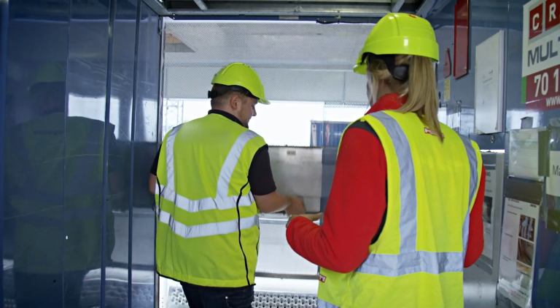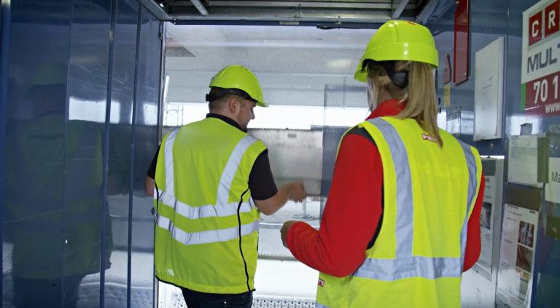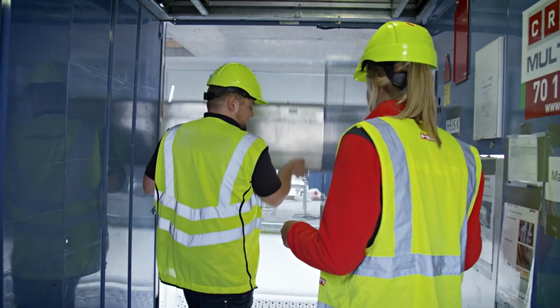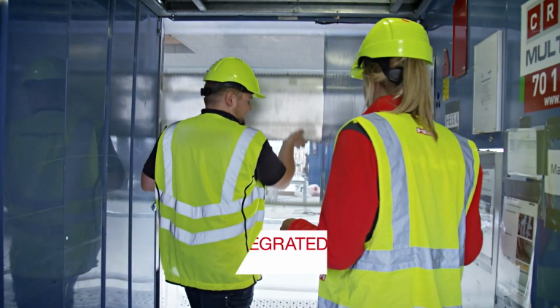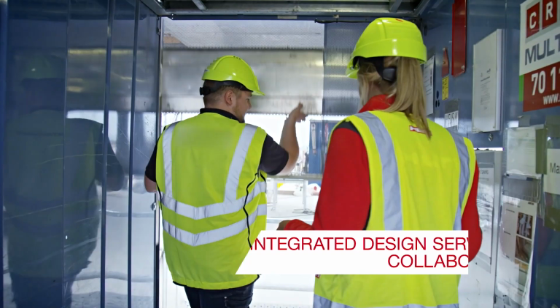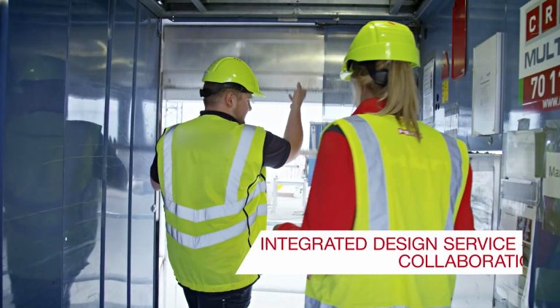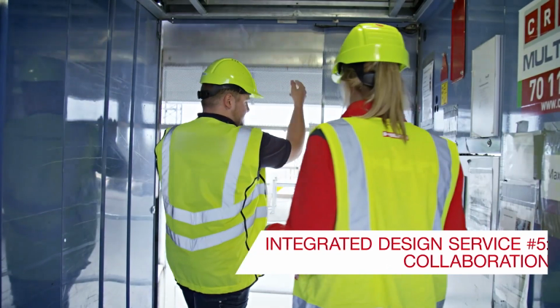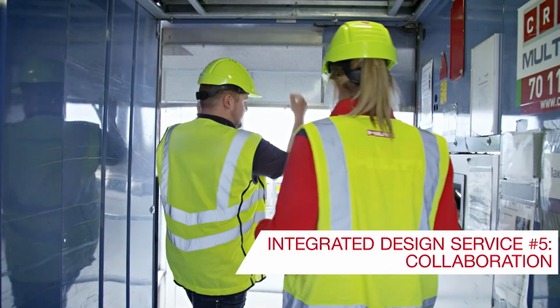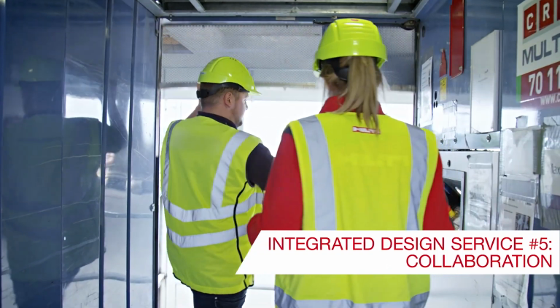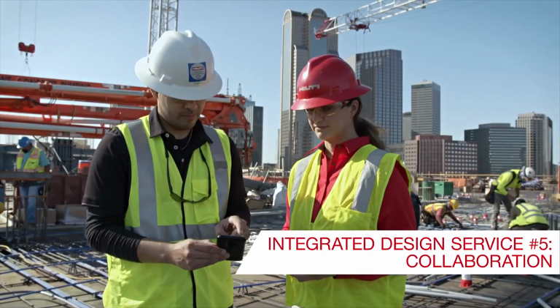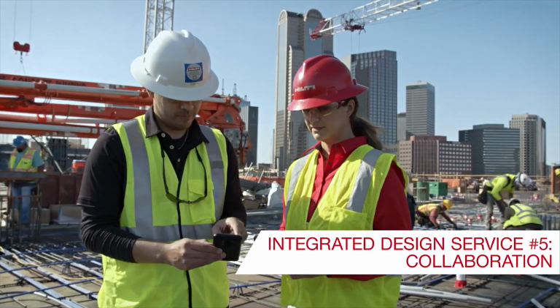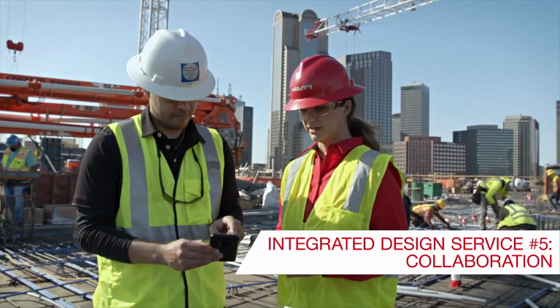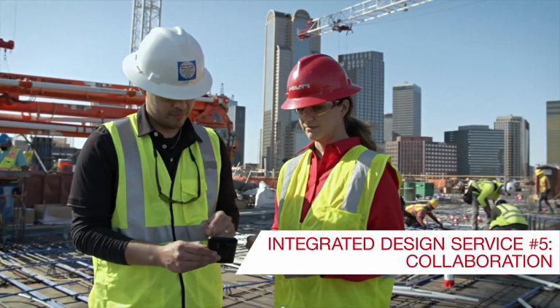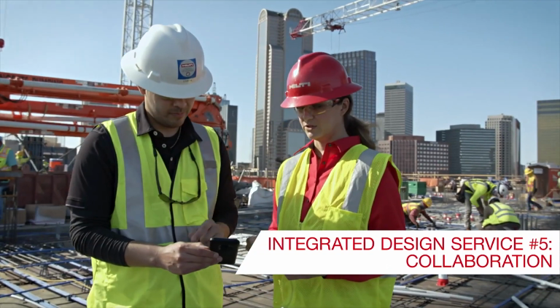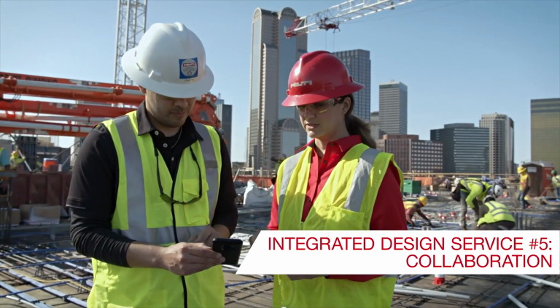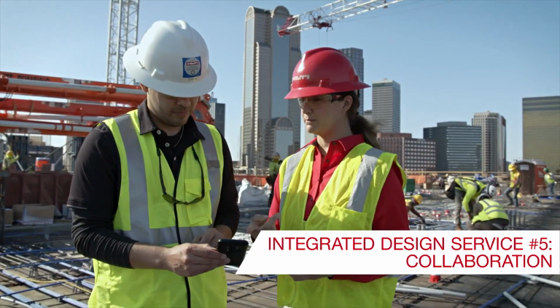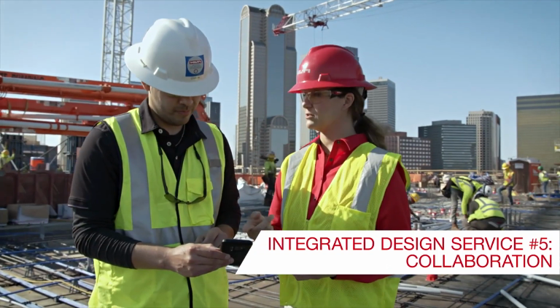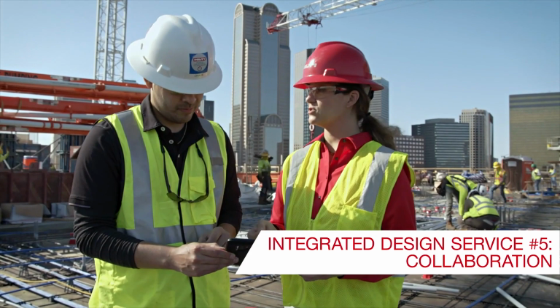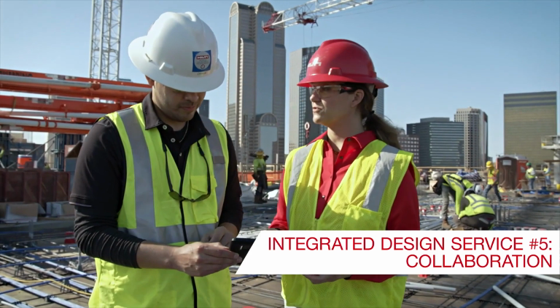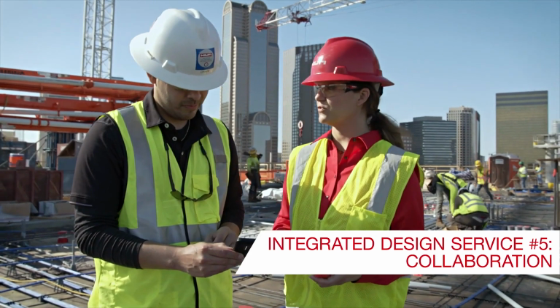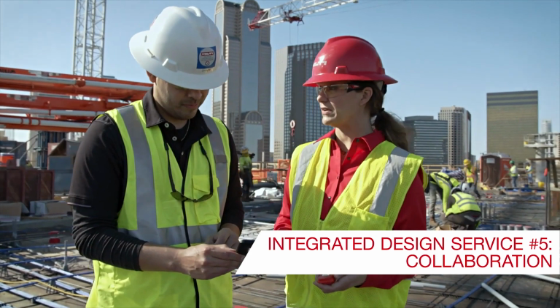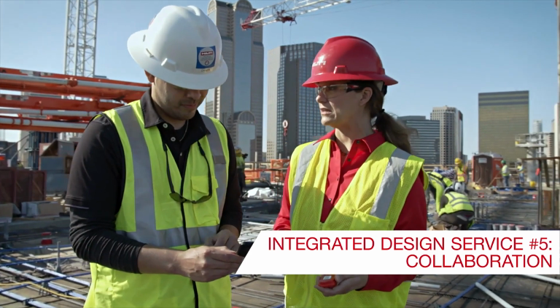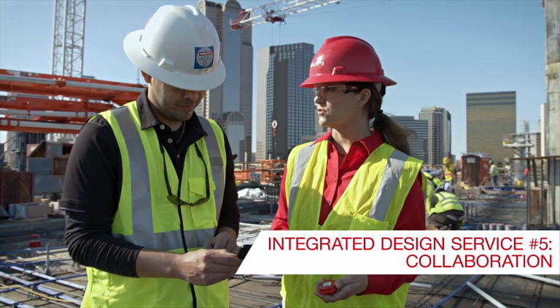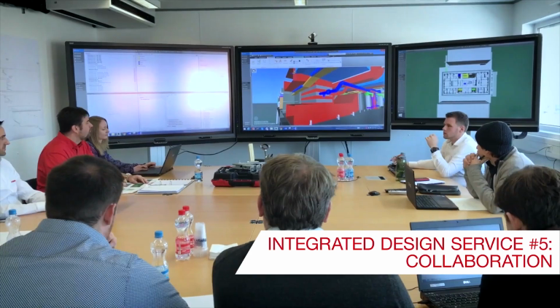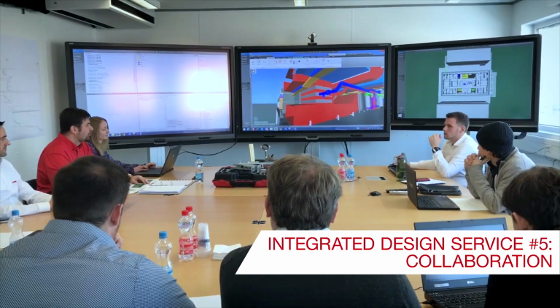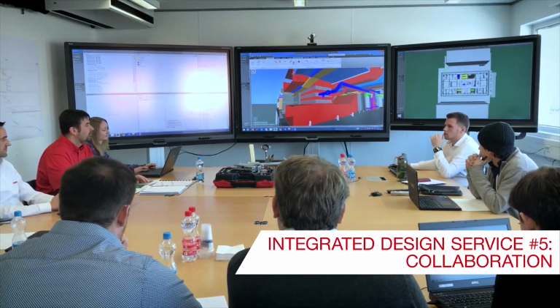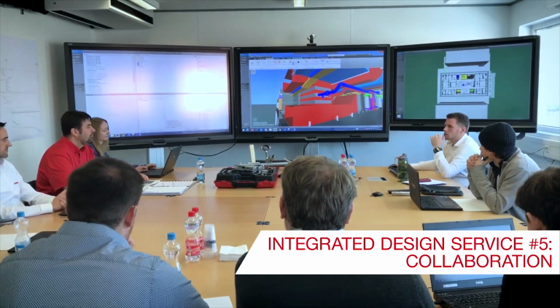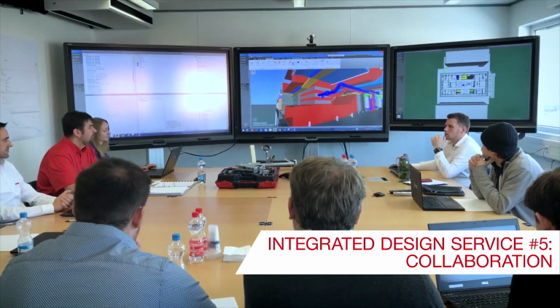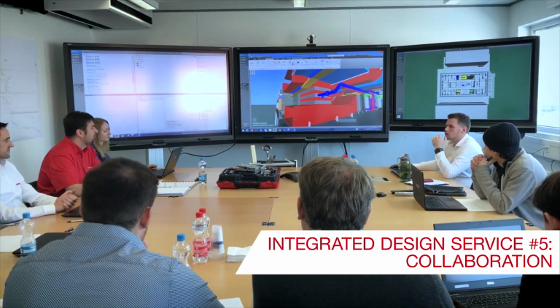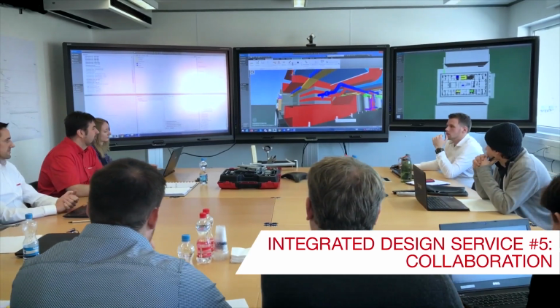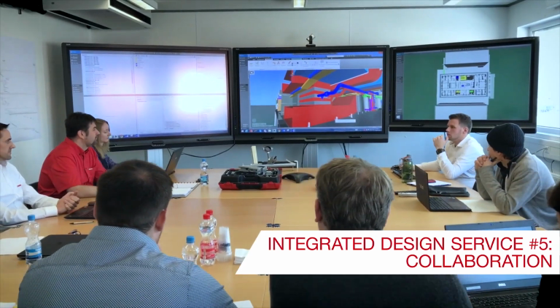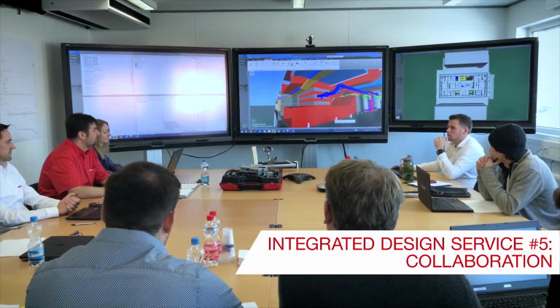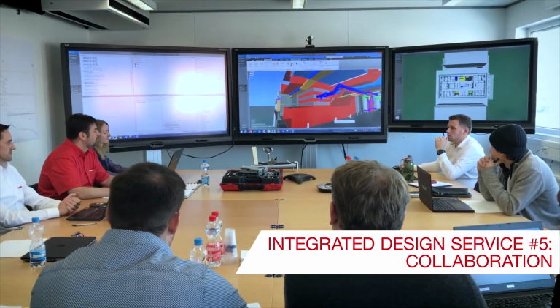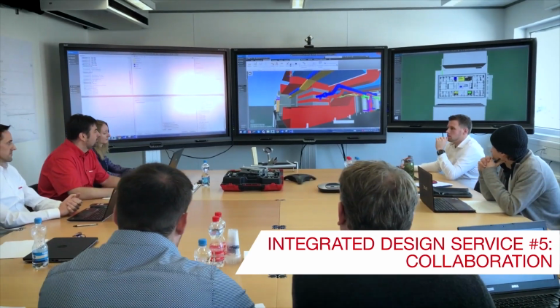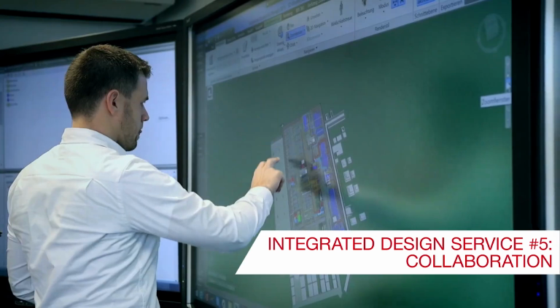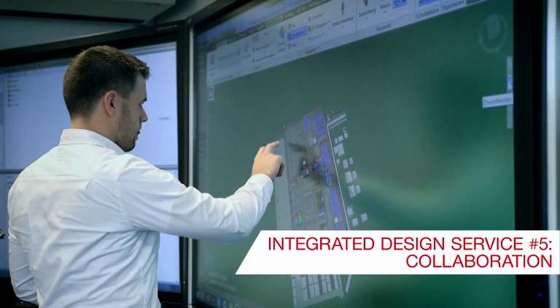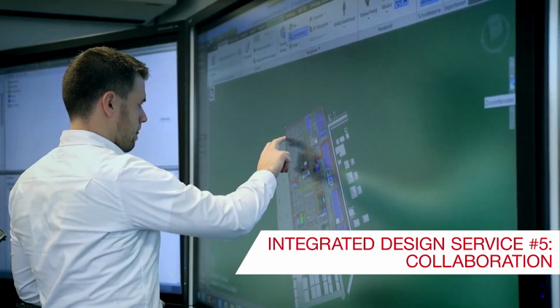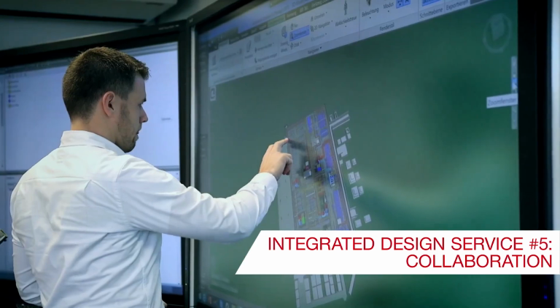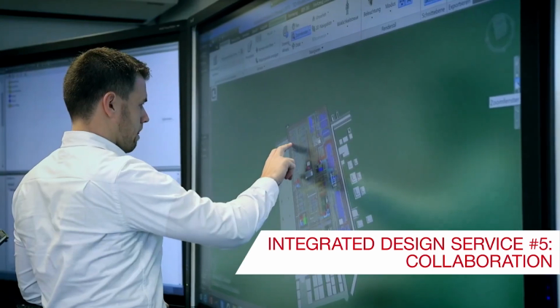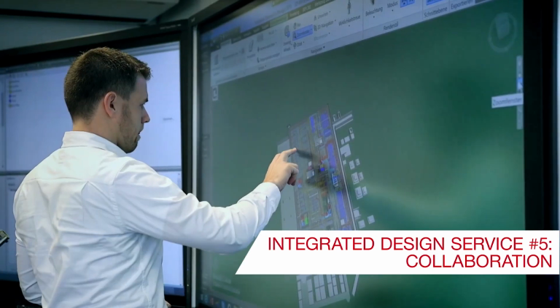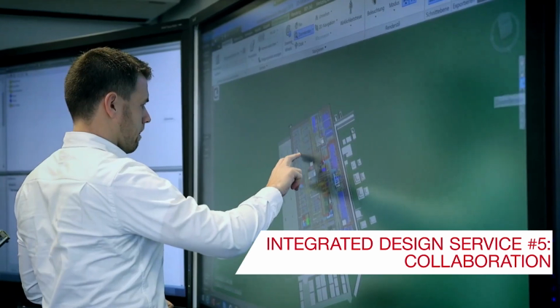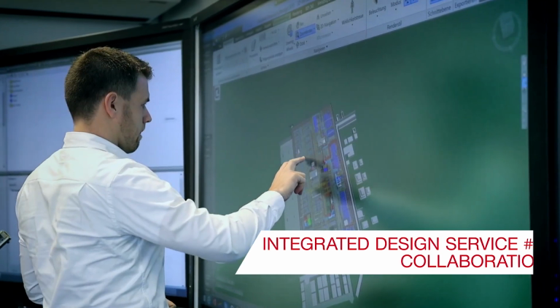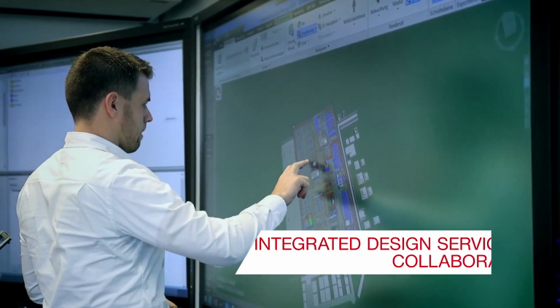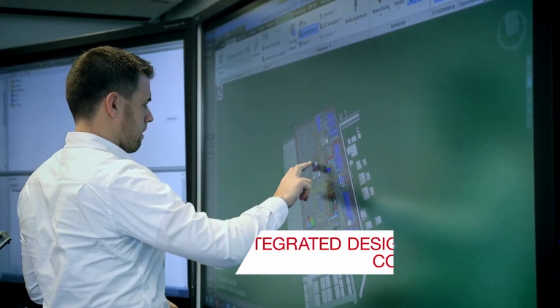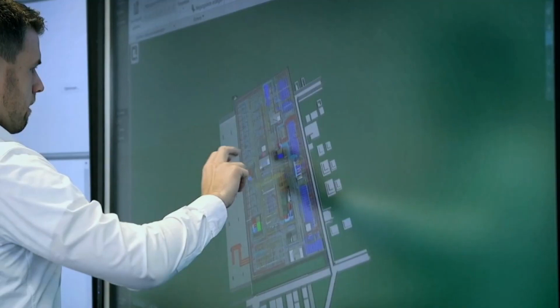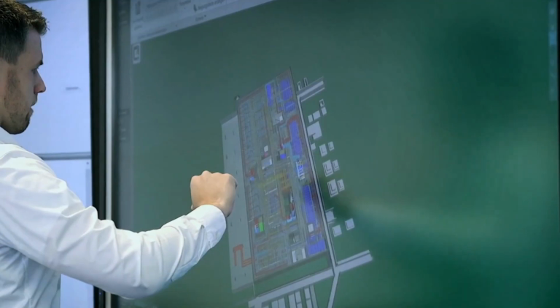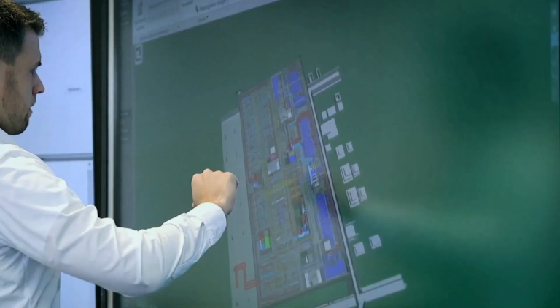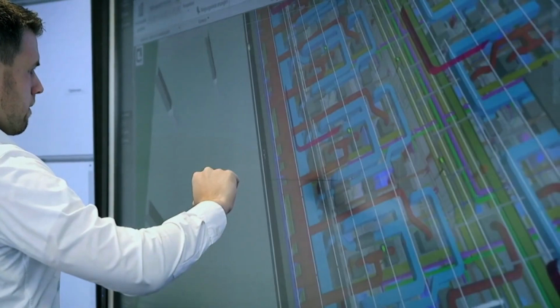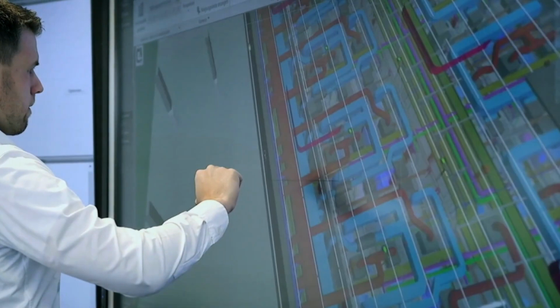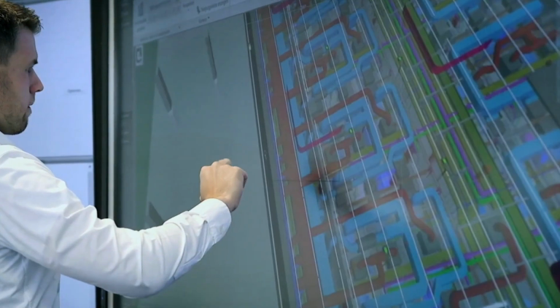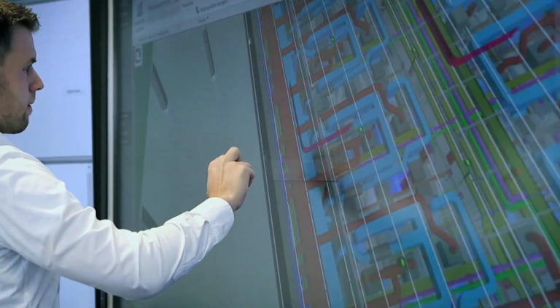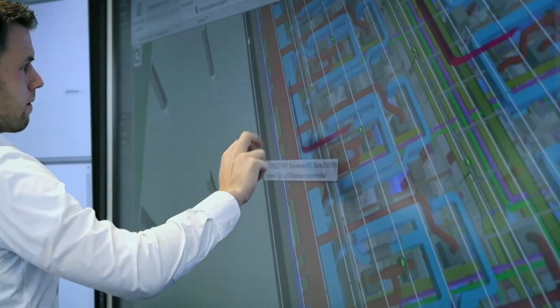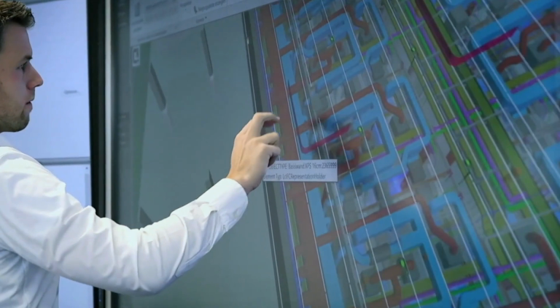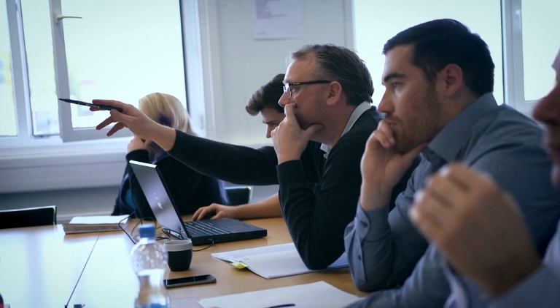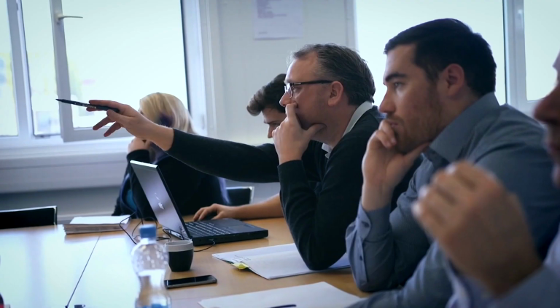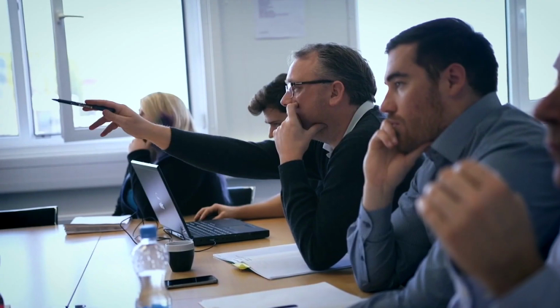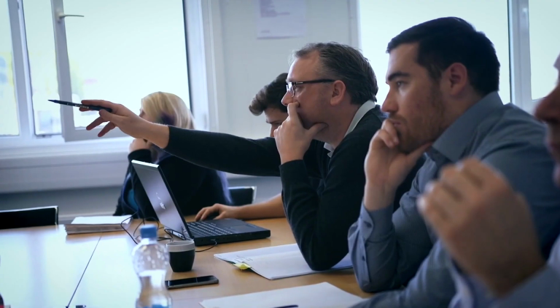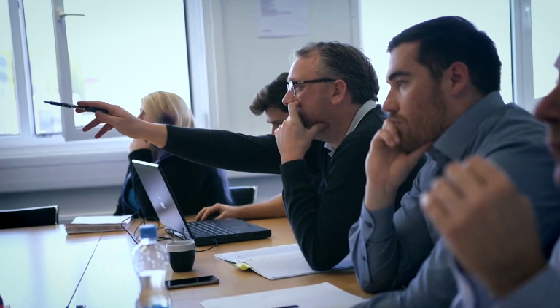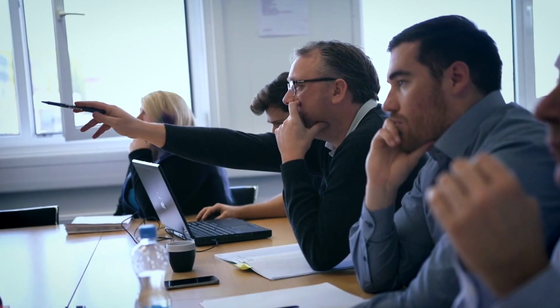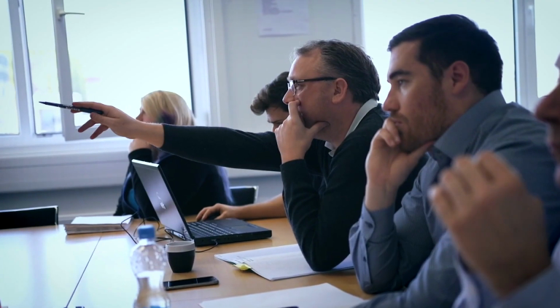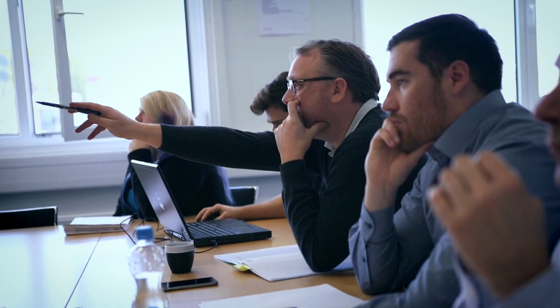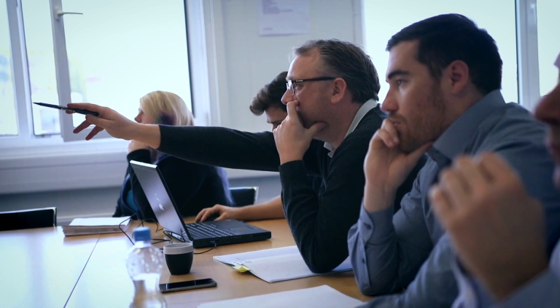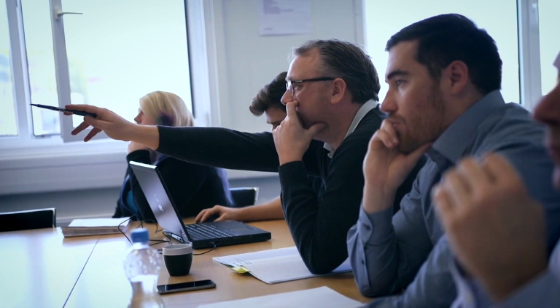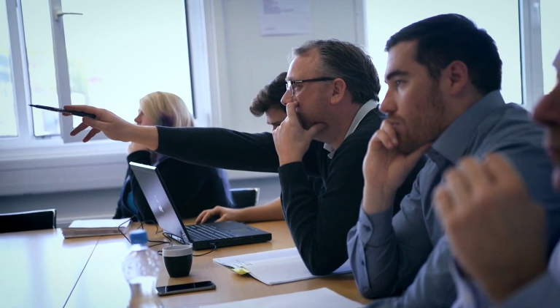To support you through your entire project, we provide a collaboration service and can be onsite for regular alignment meetings.